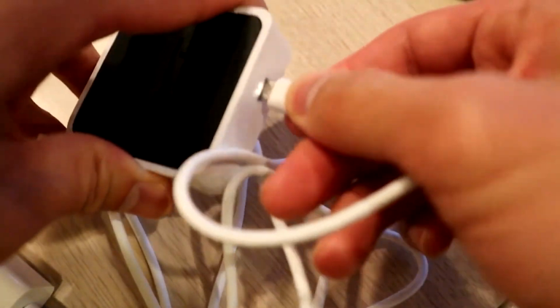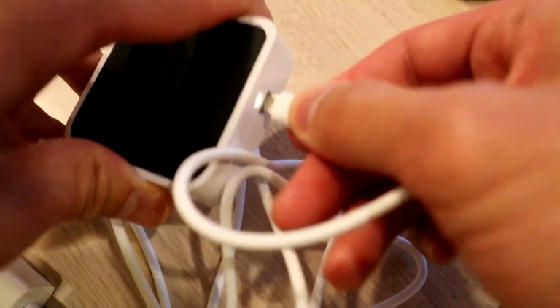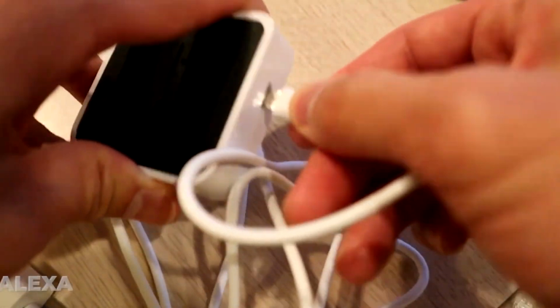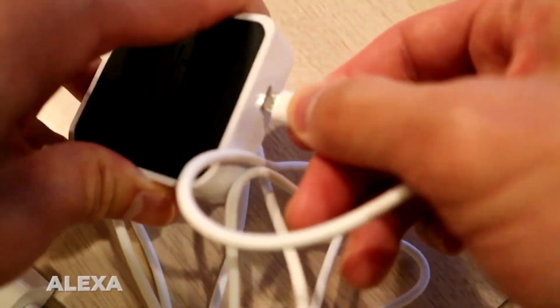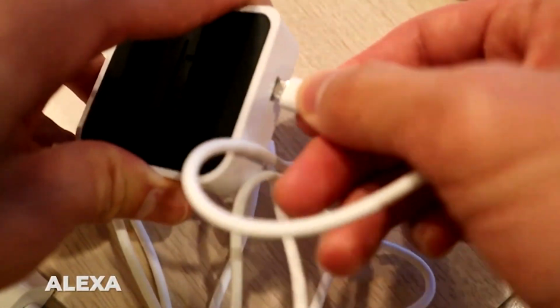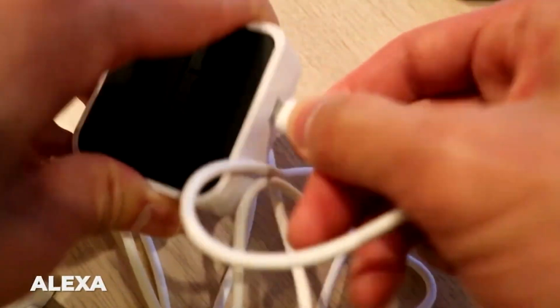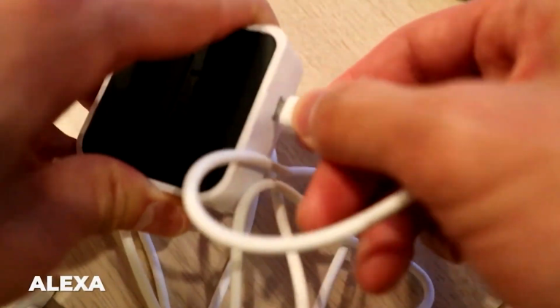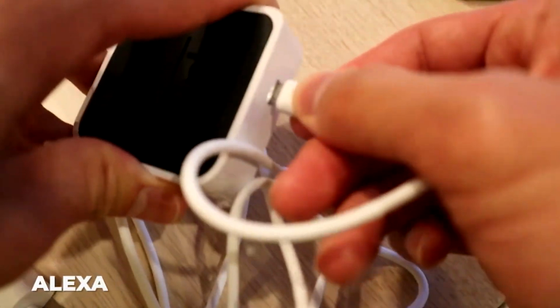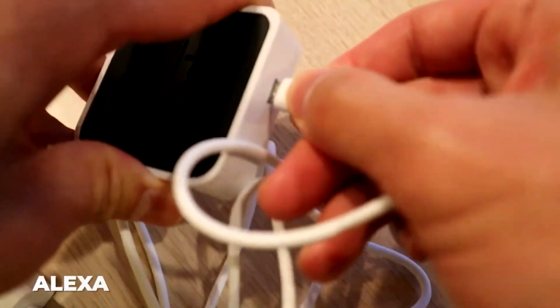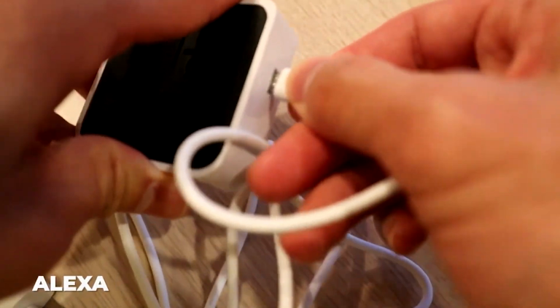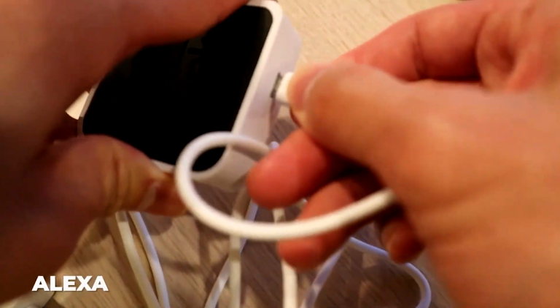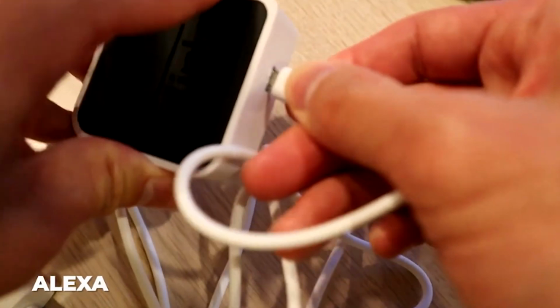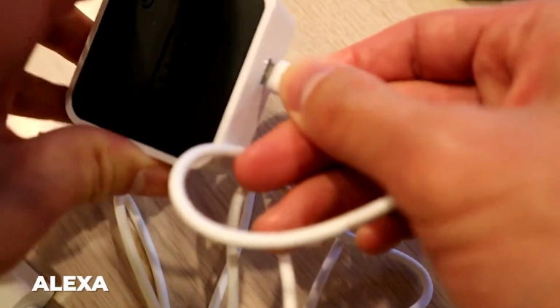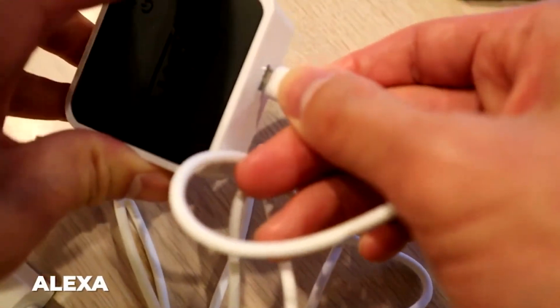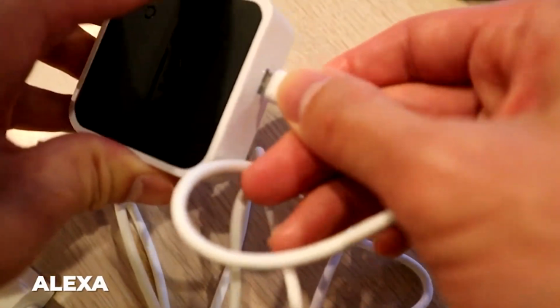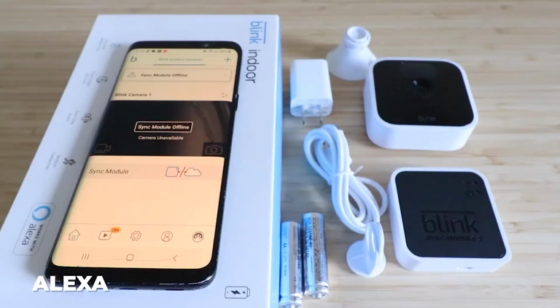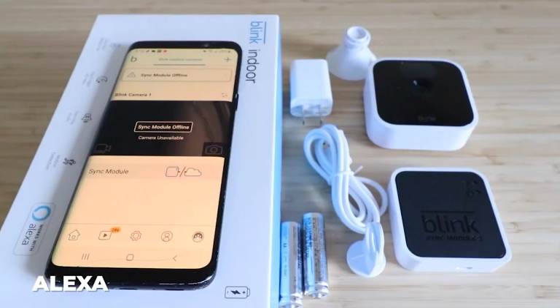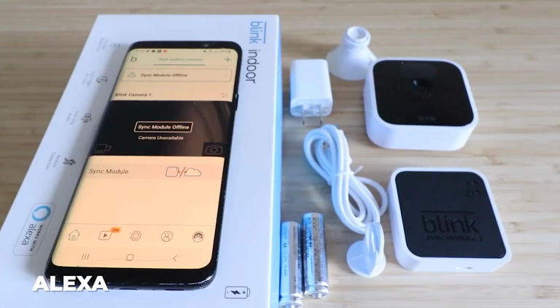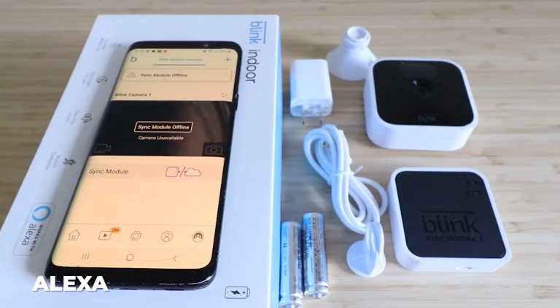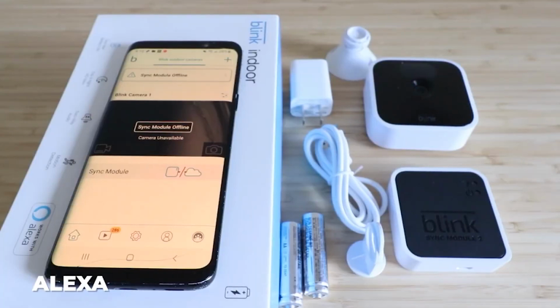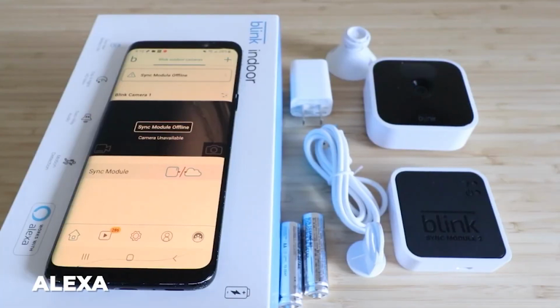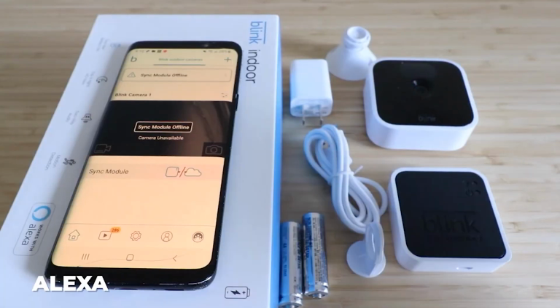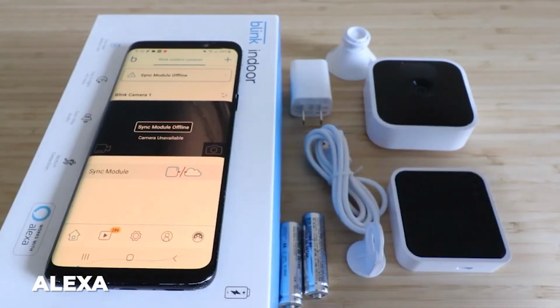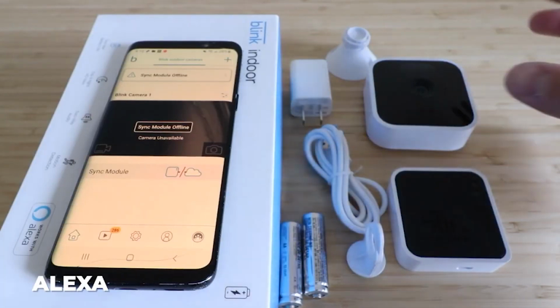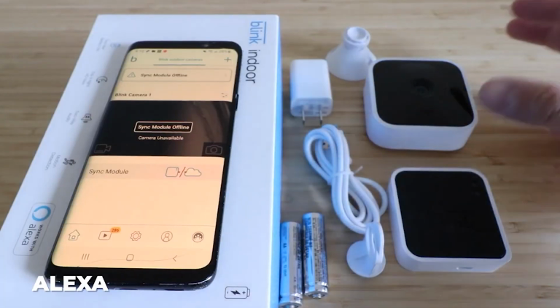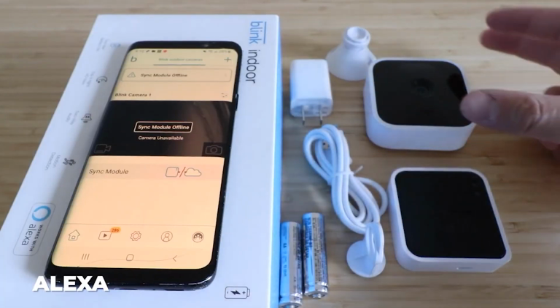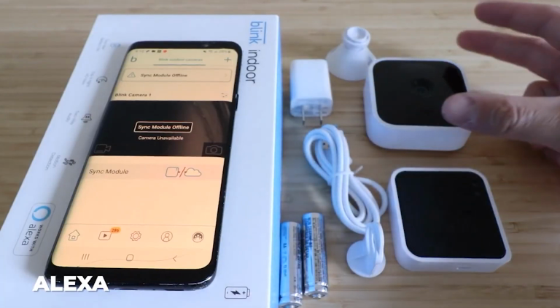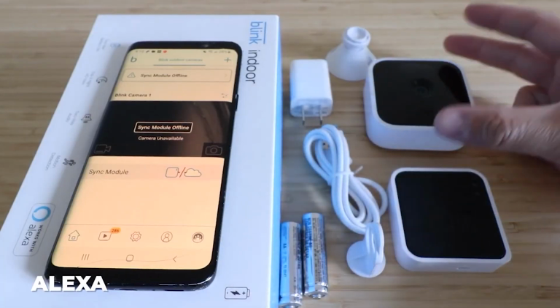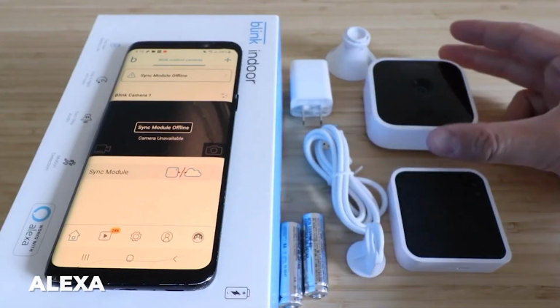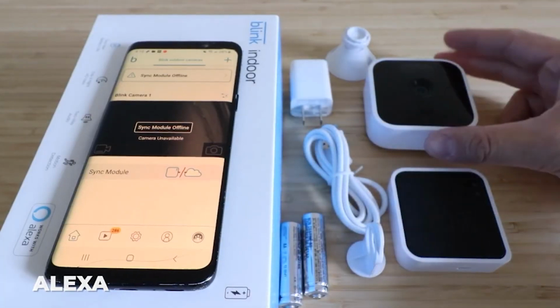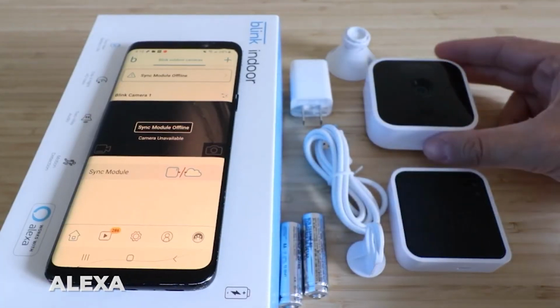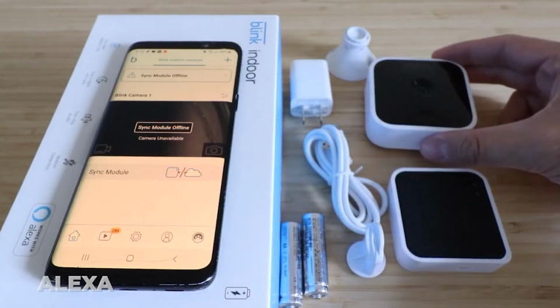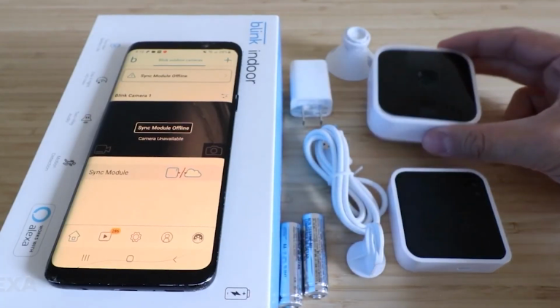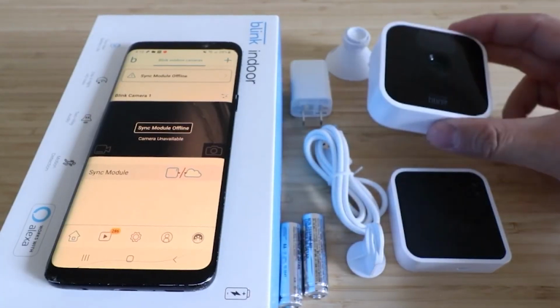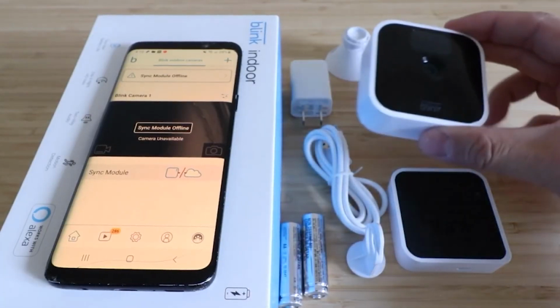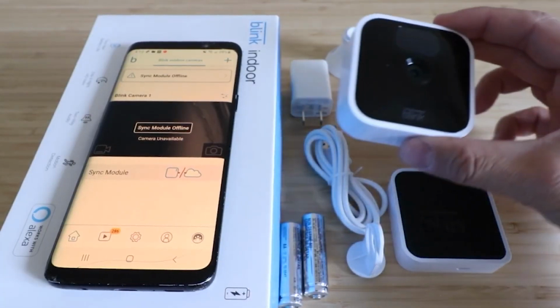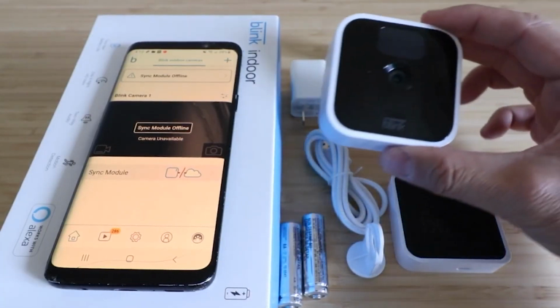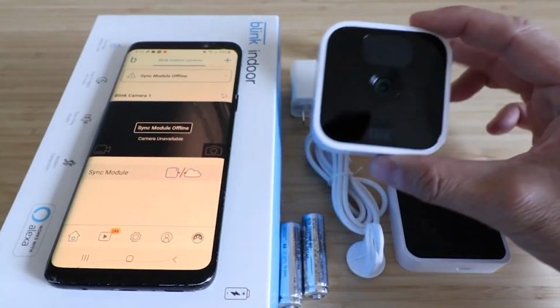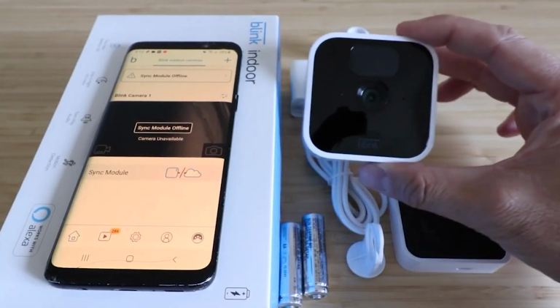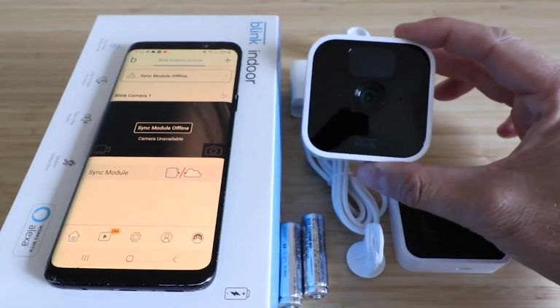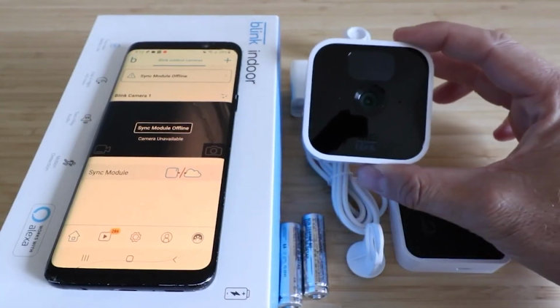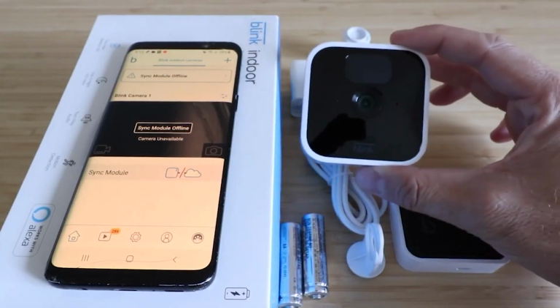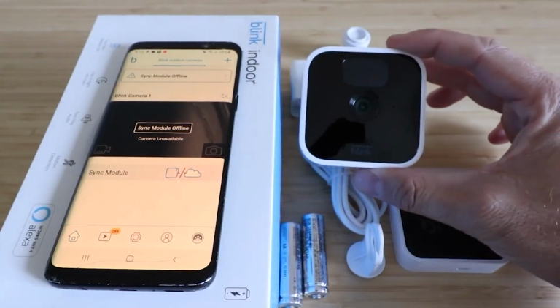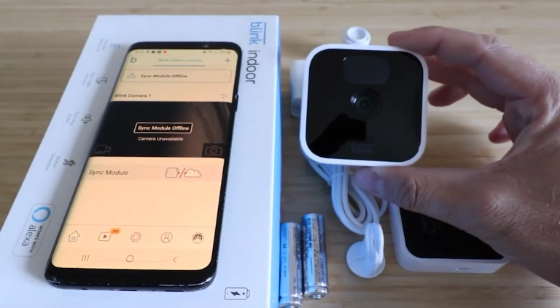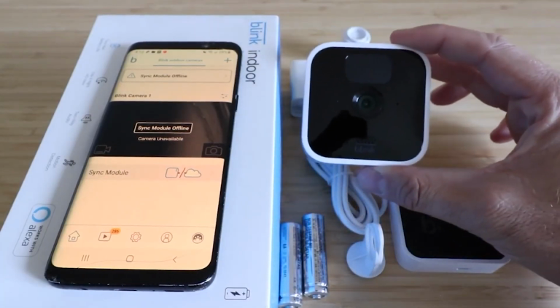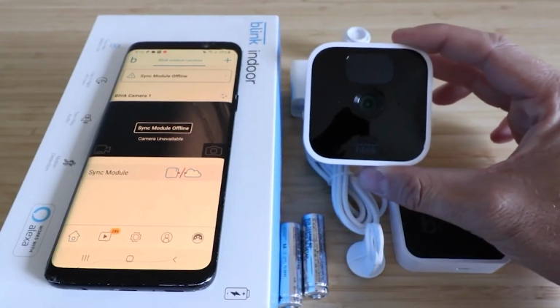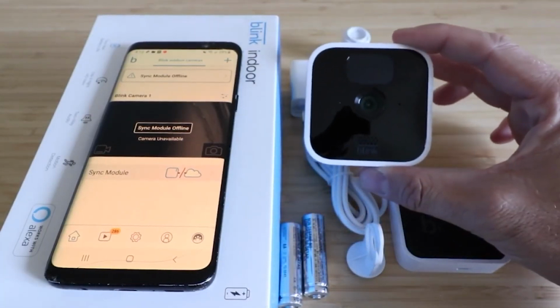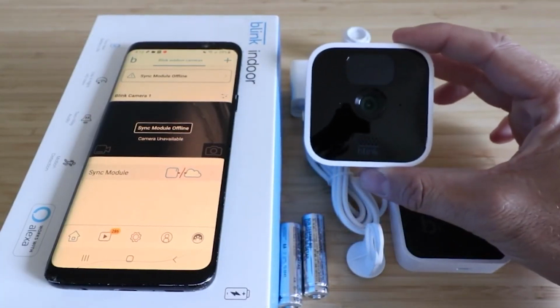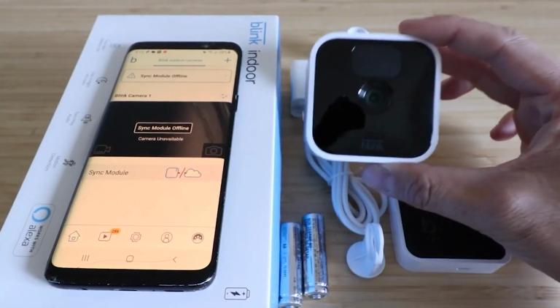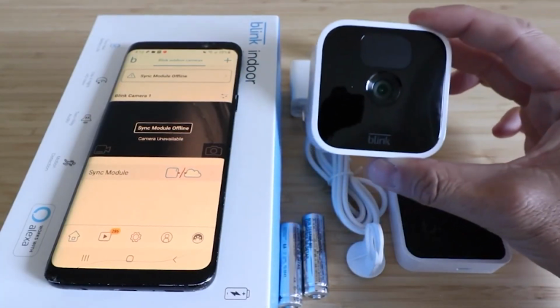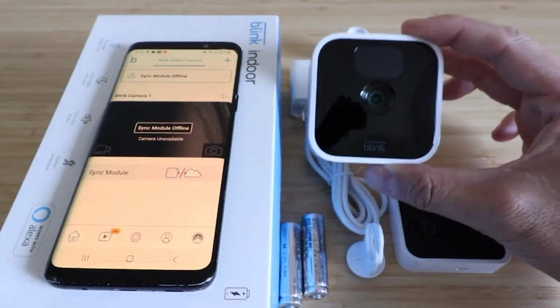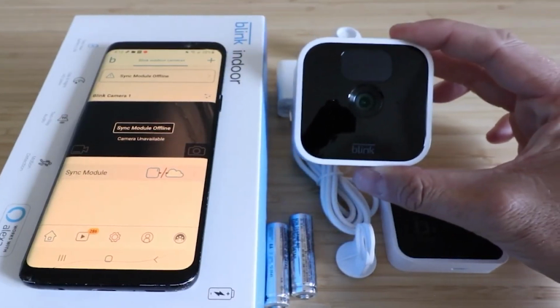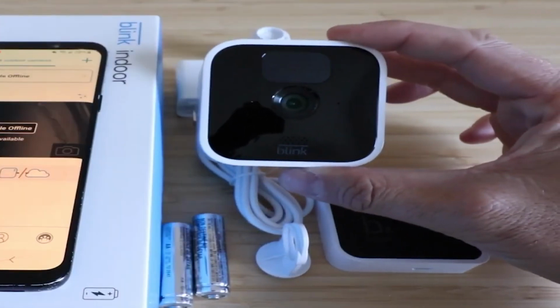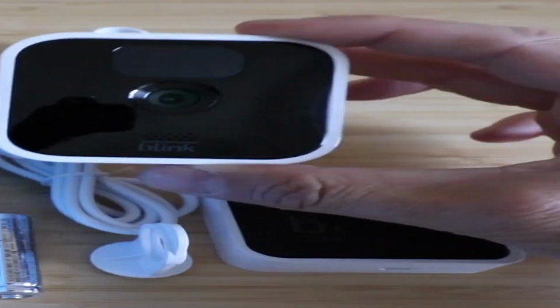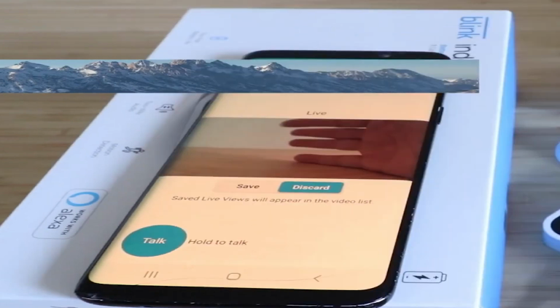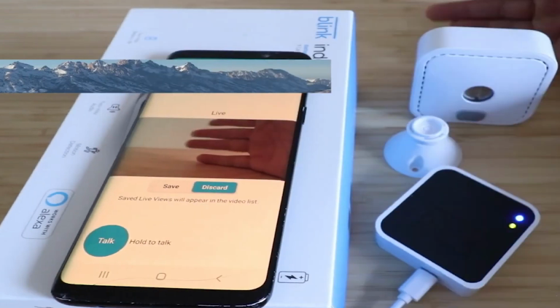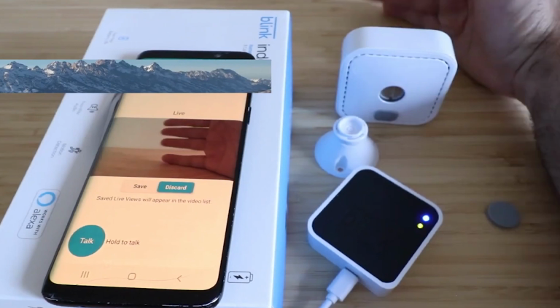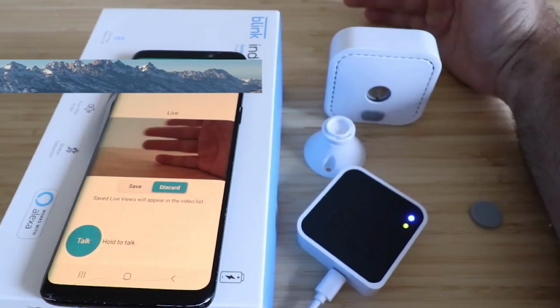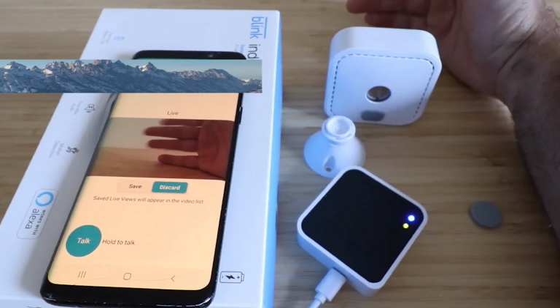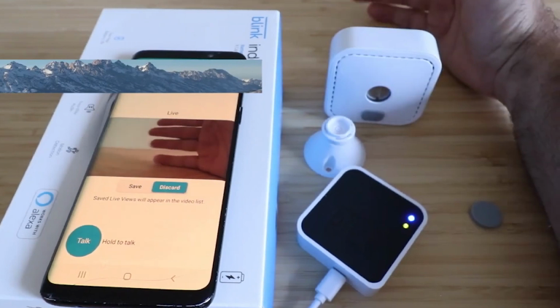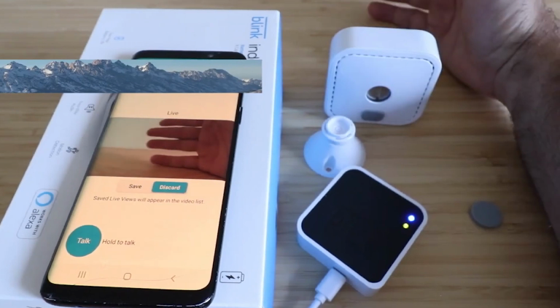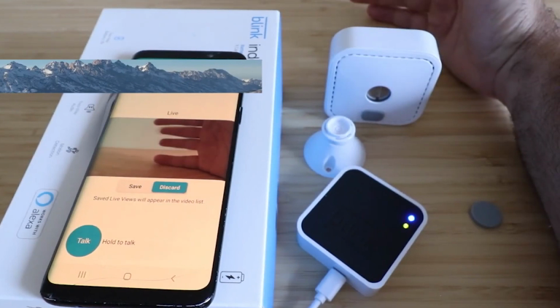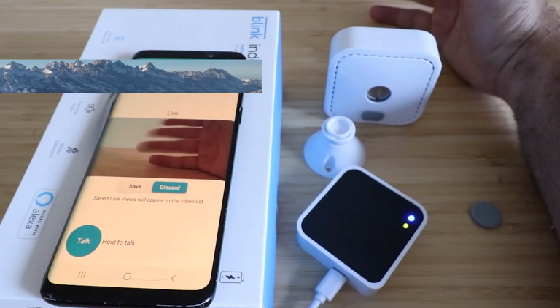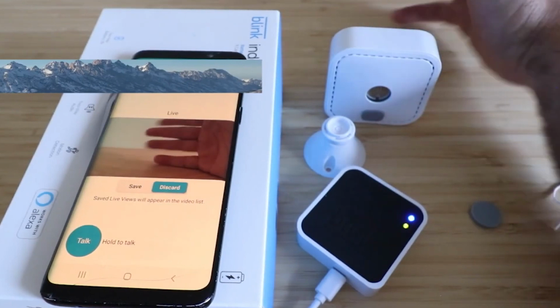It functions with Alexa. With Alexa, operate it hands-free. You can arm and deactivate your camera, stream live video, and more.